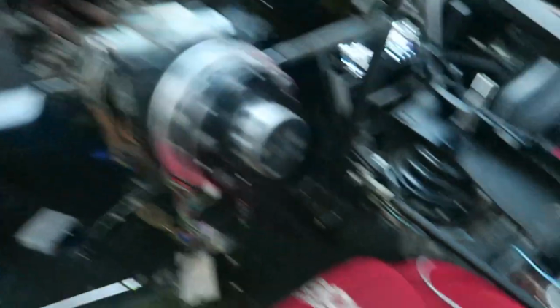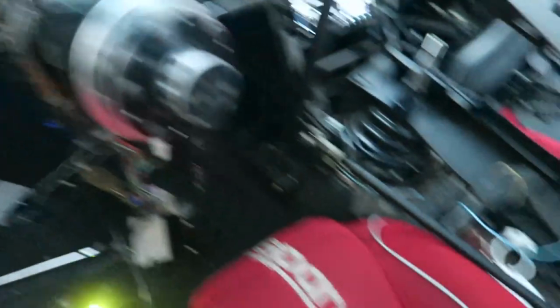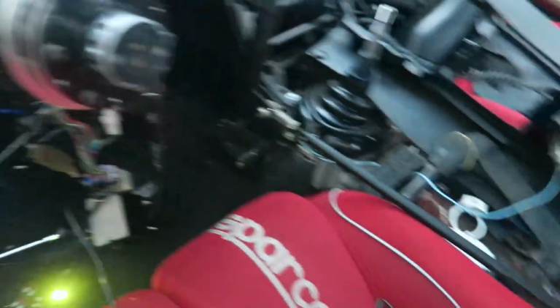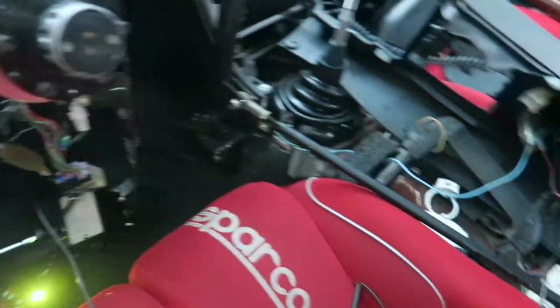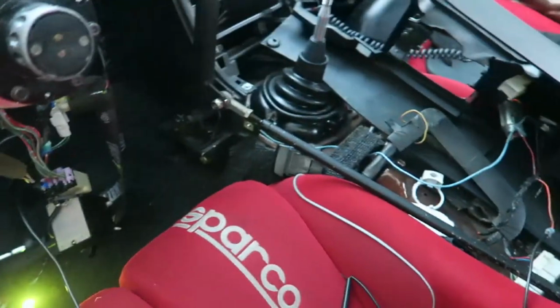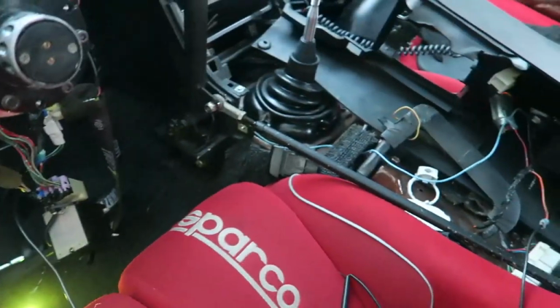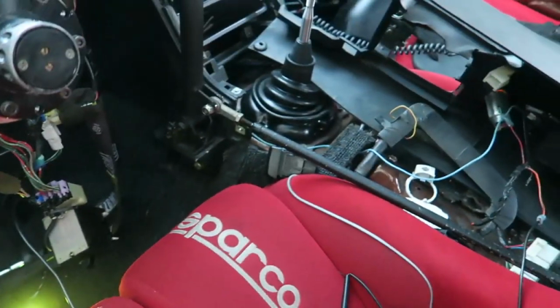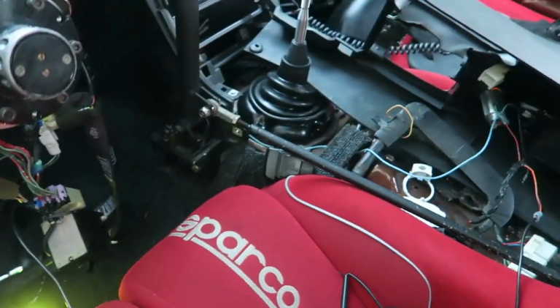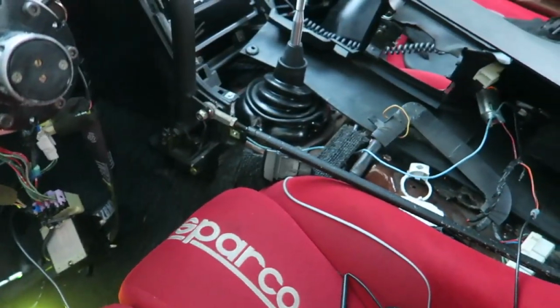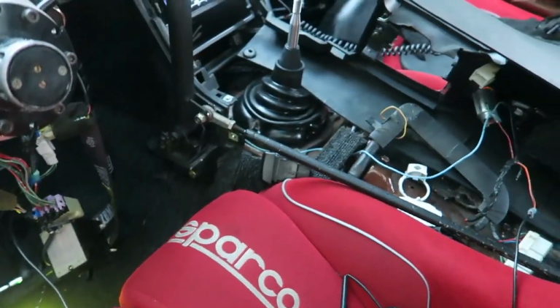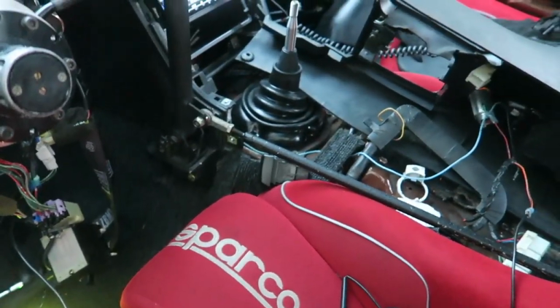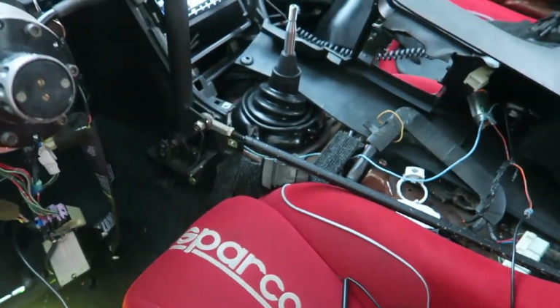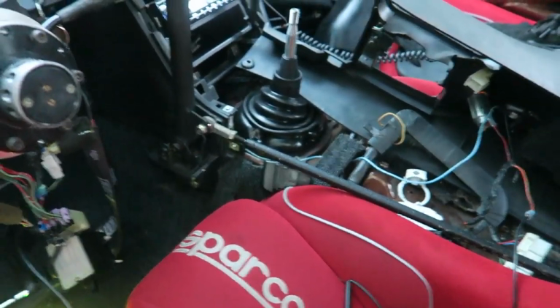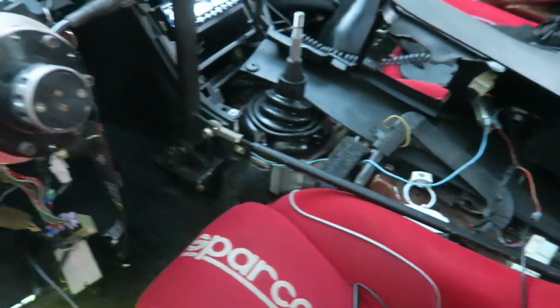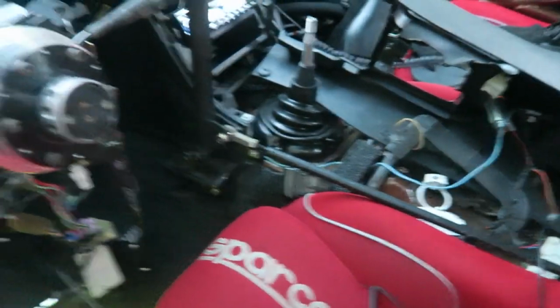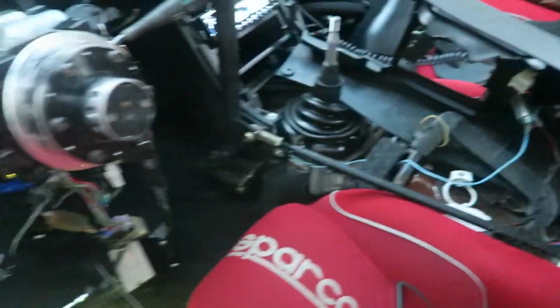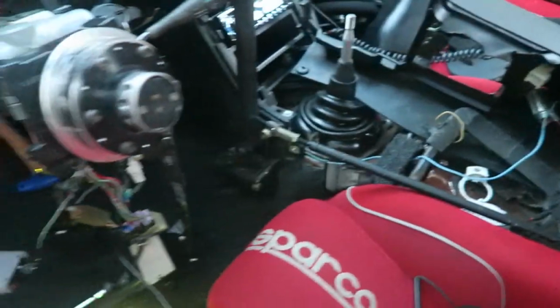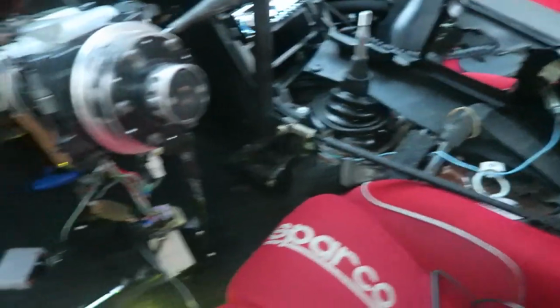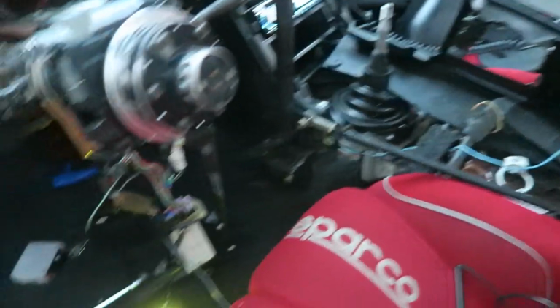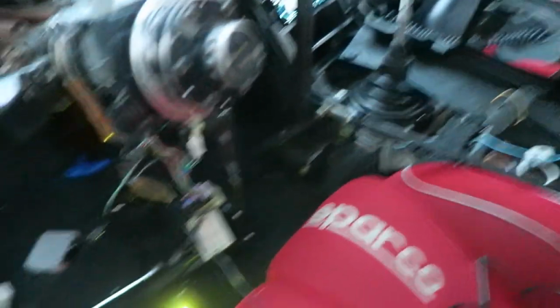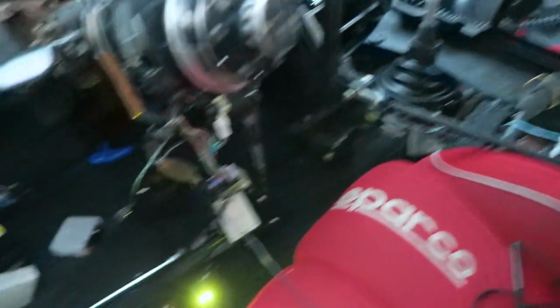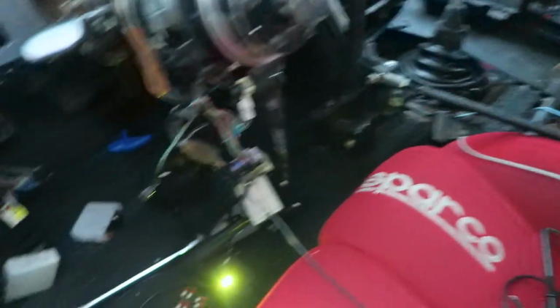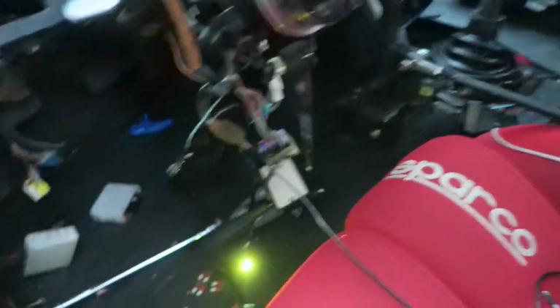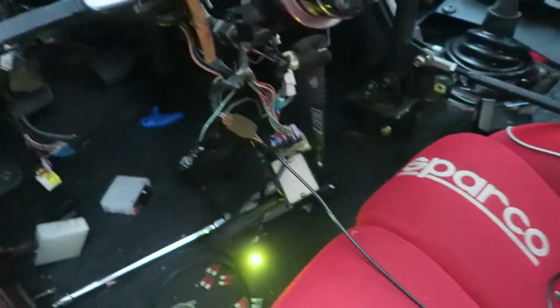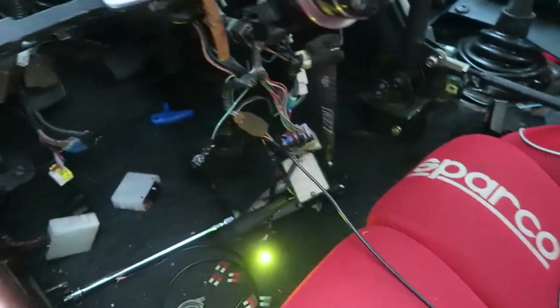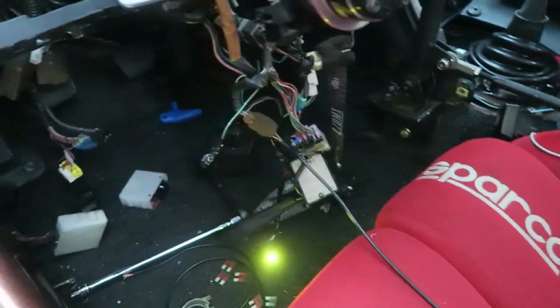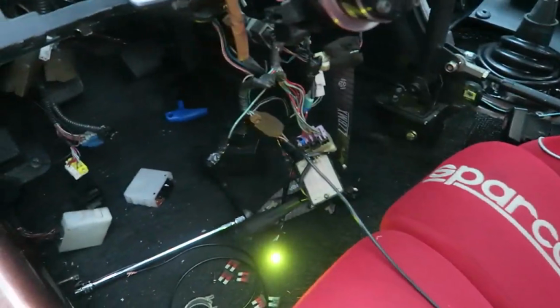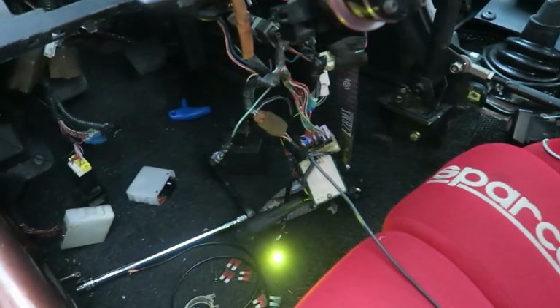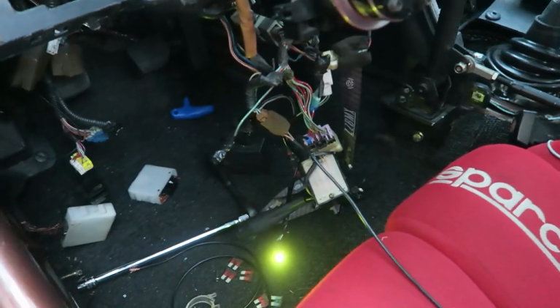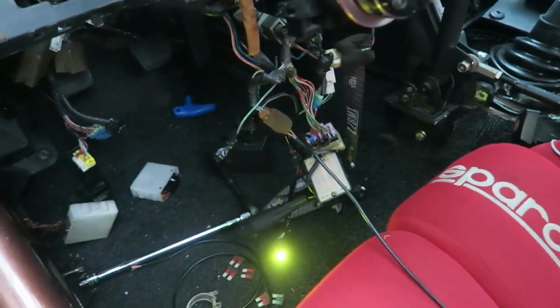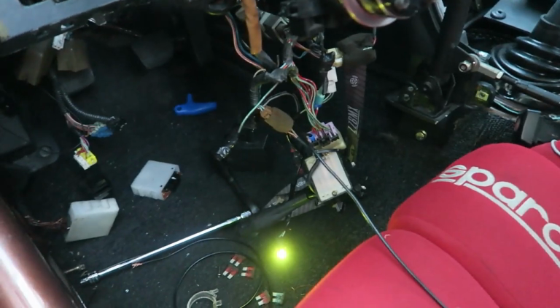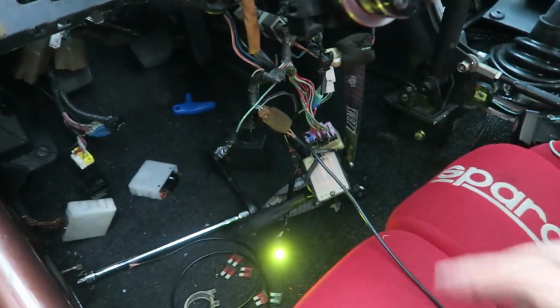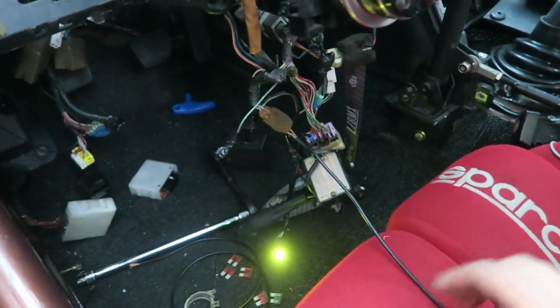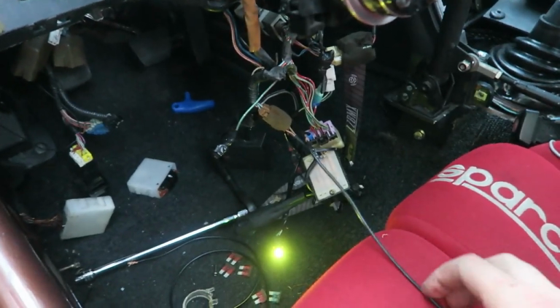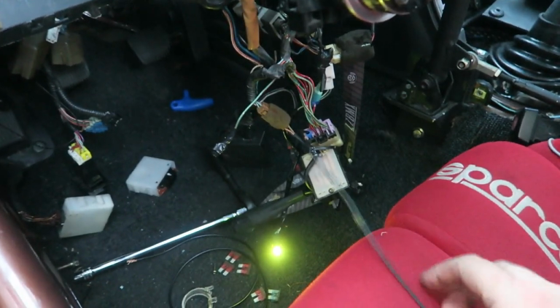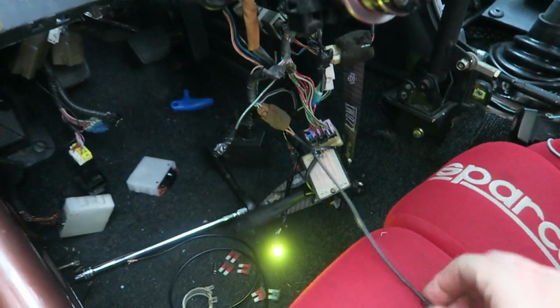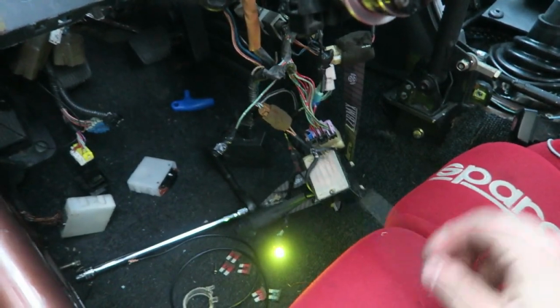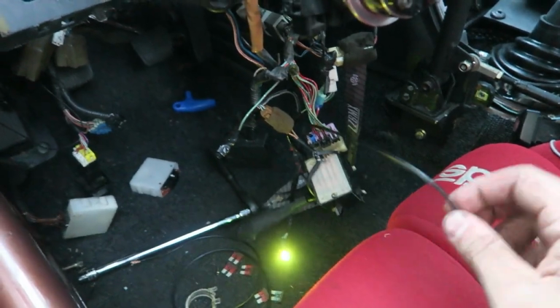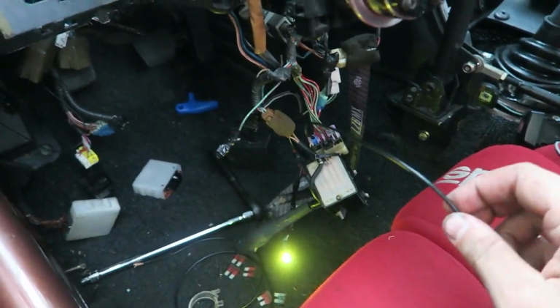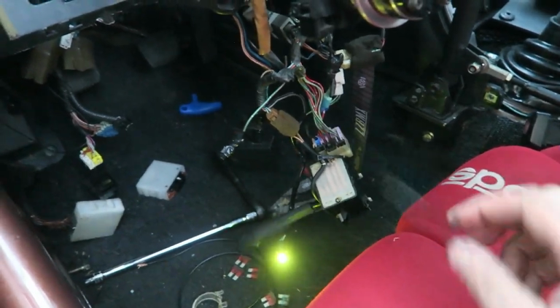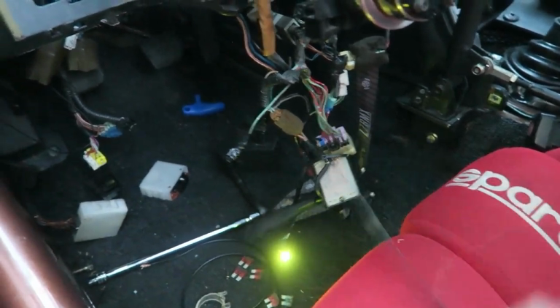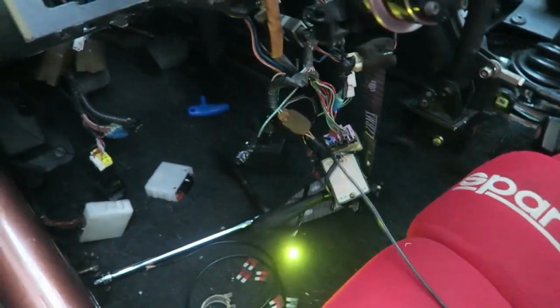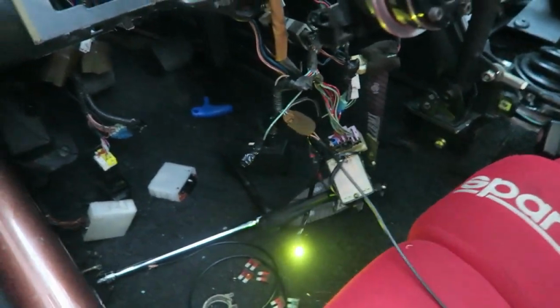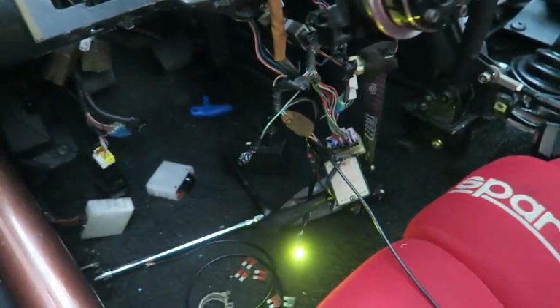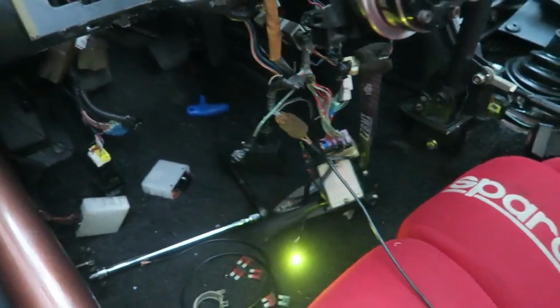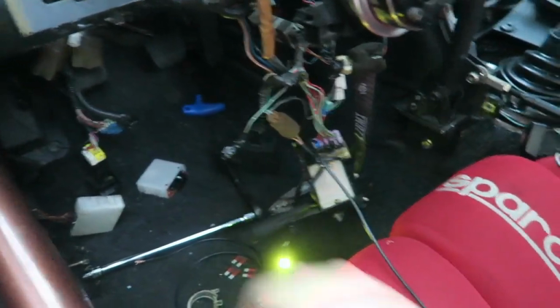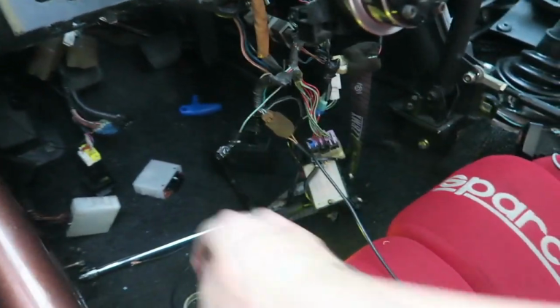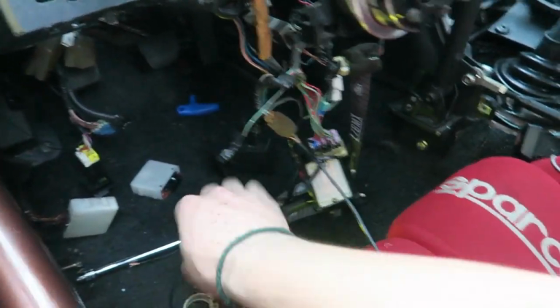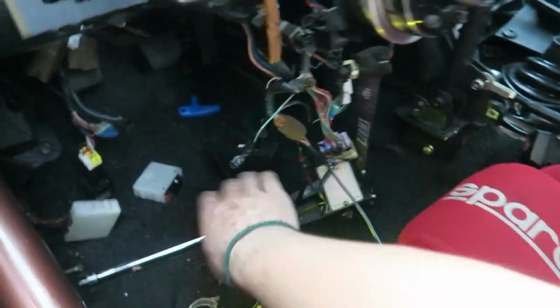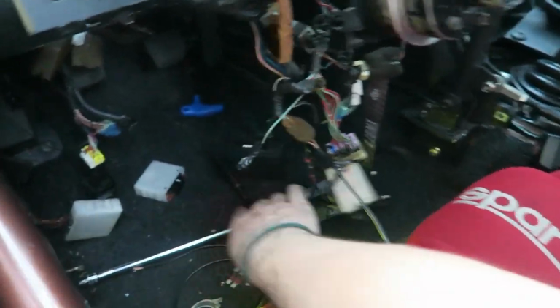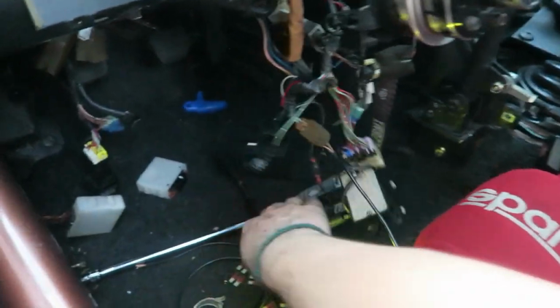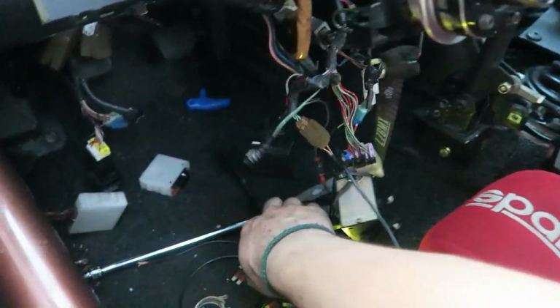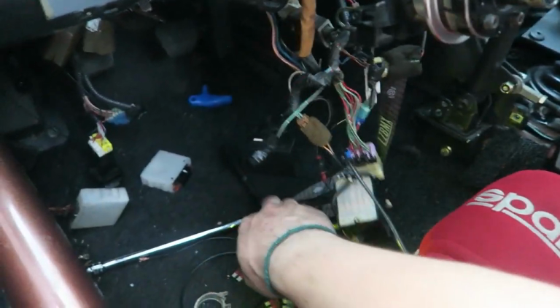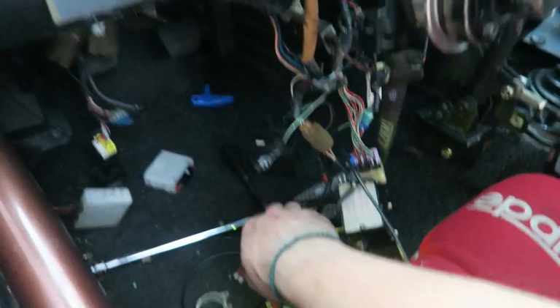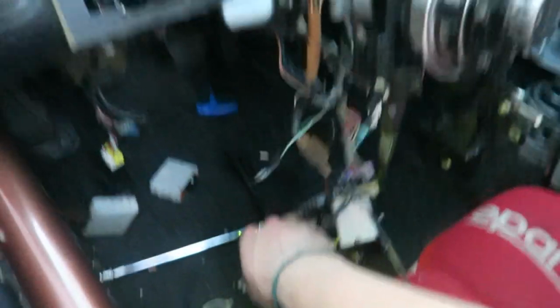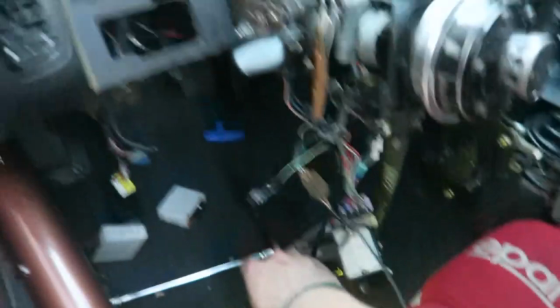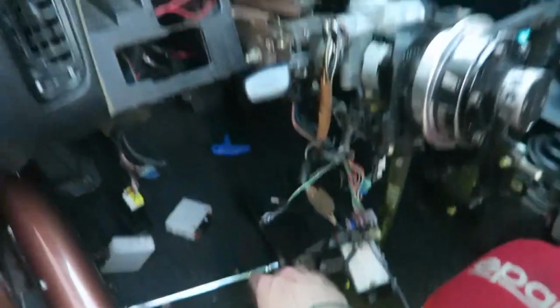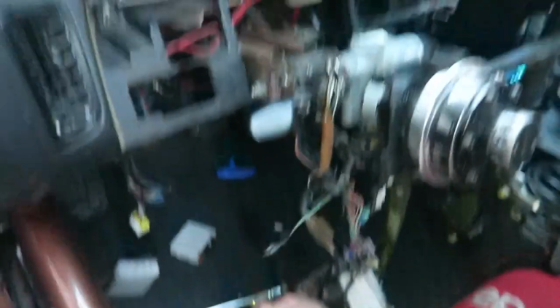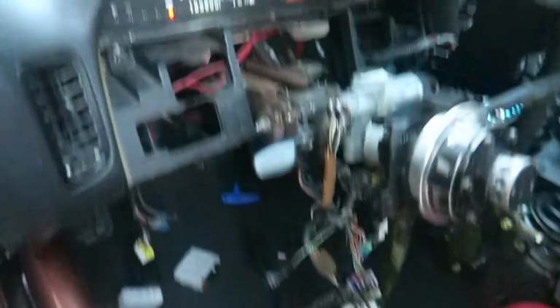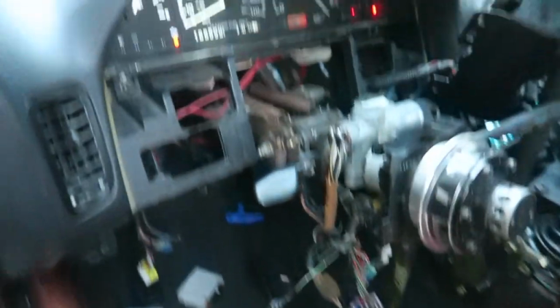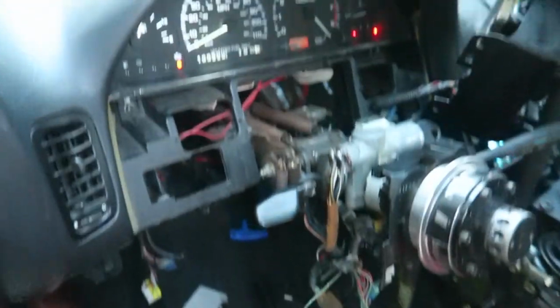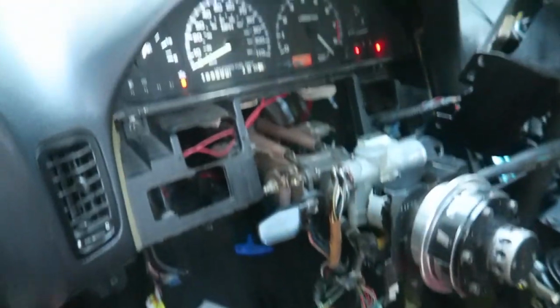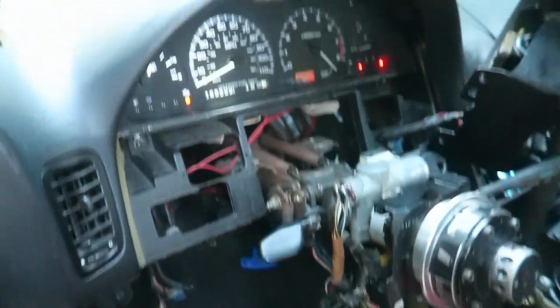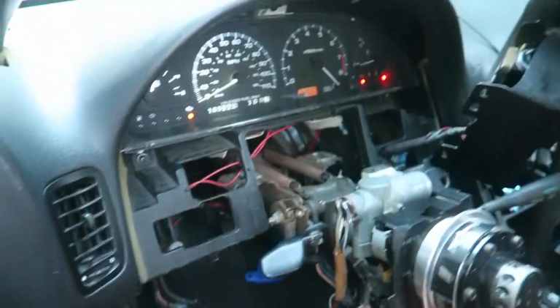Now I gotta find a good safe spot to give it constant power and we'll be all set.